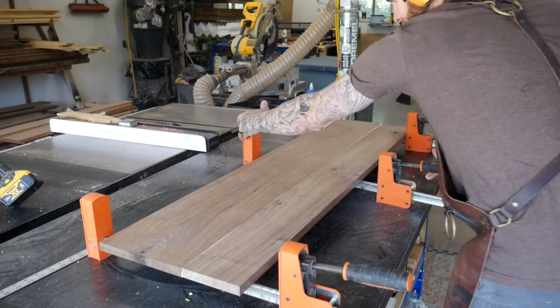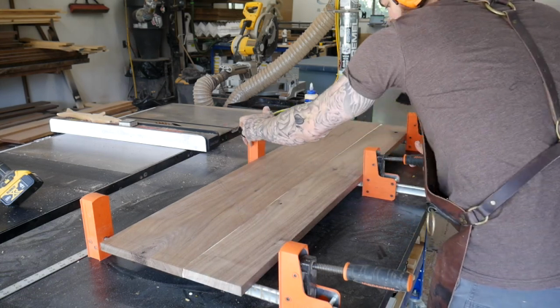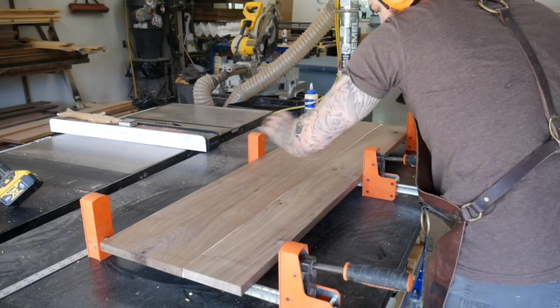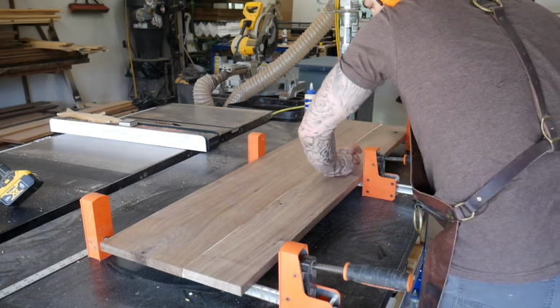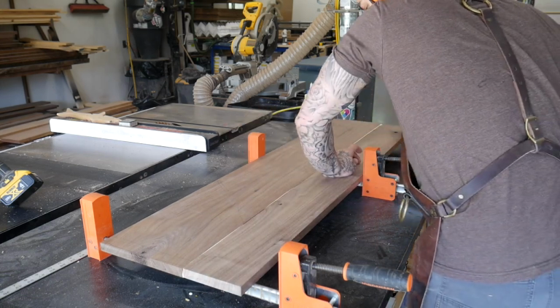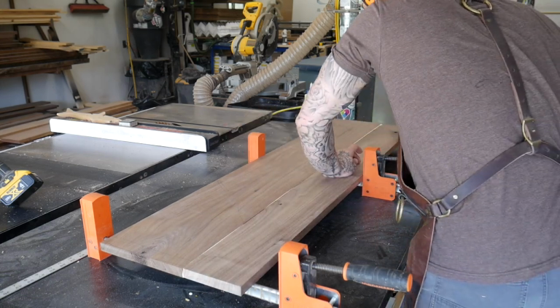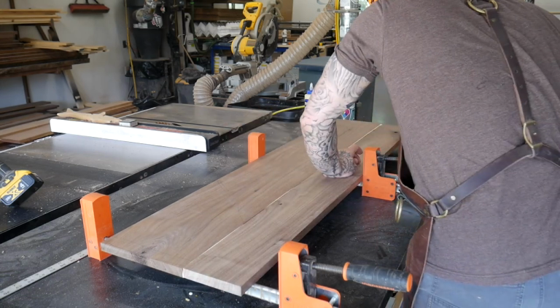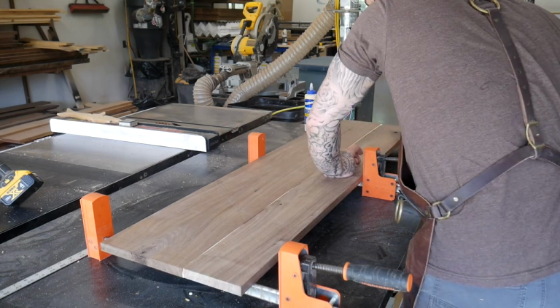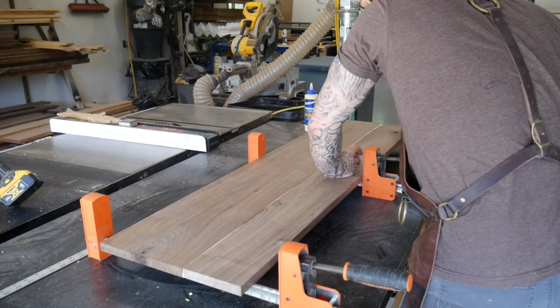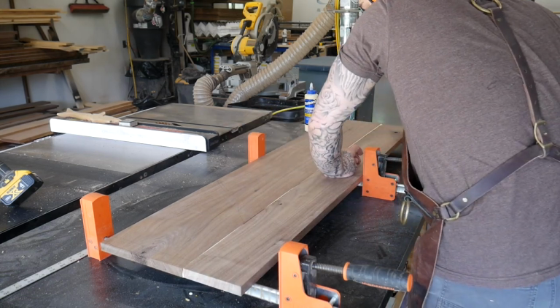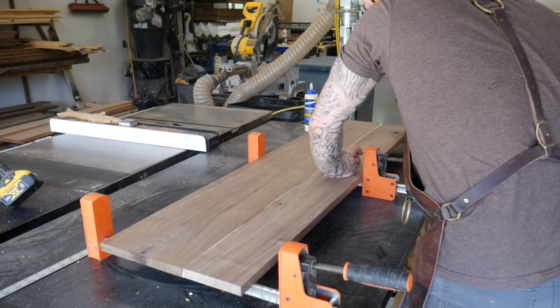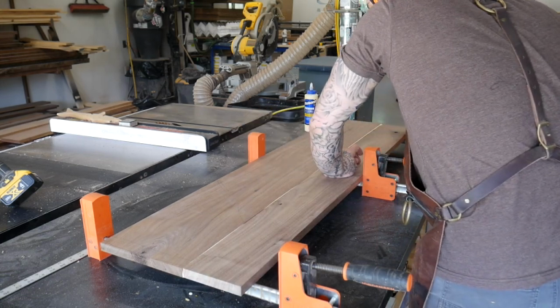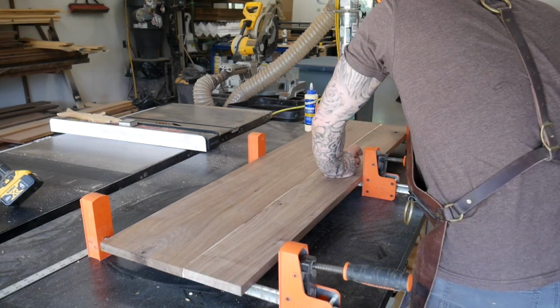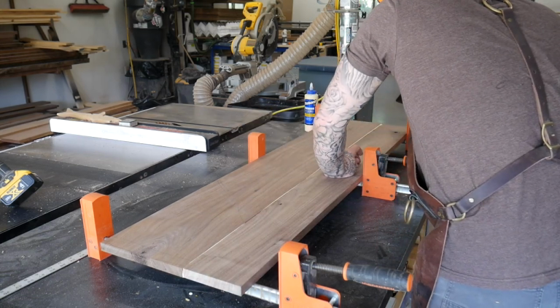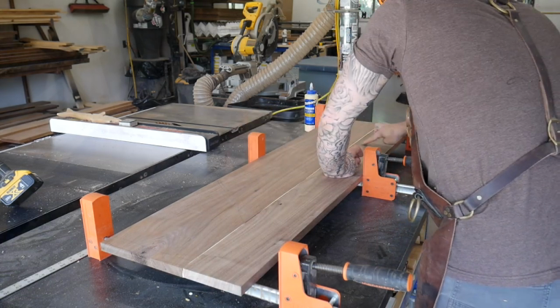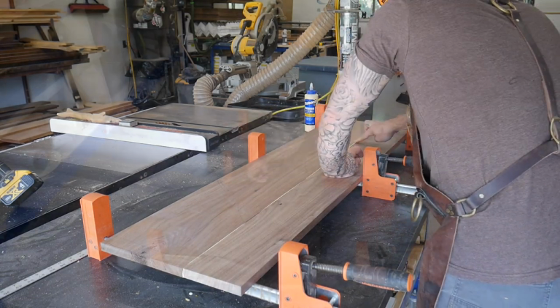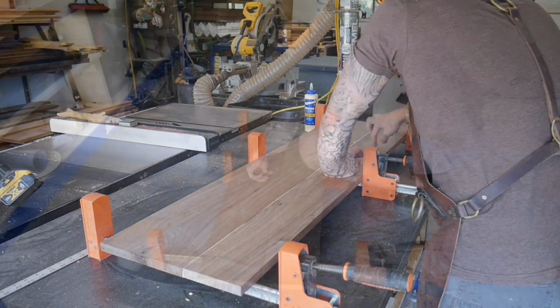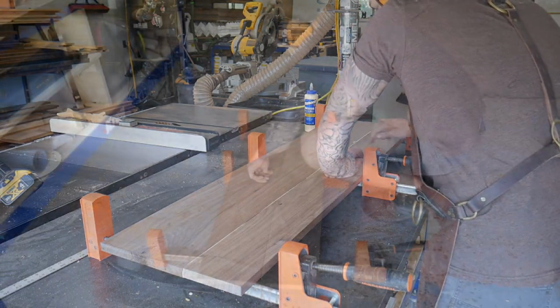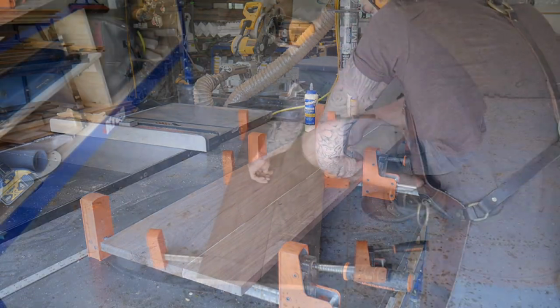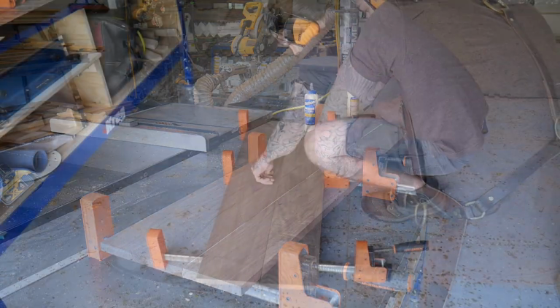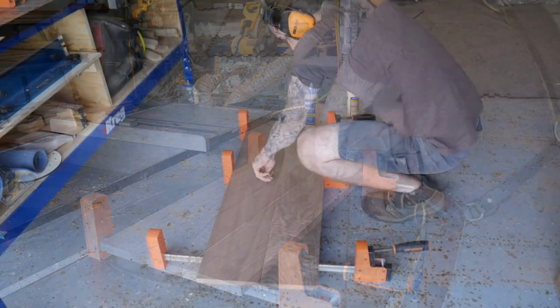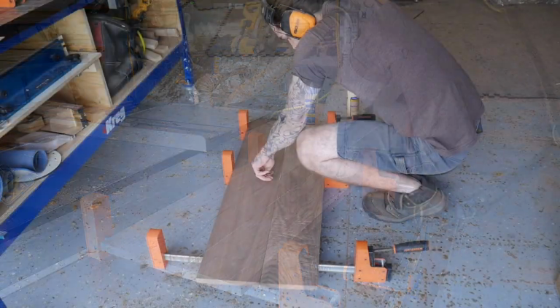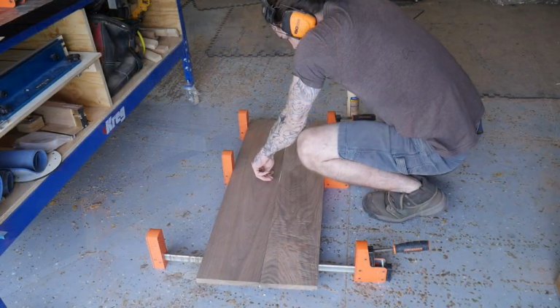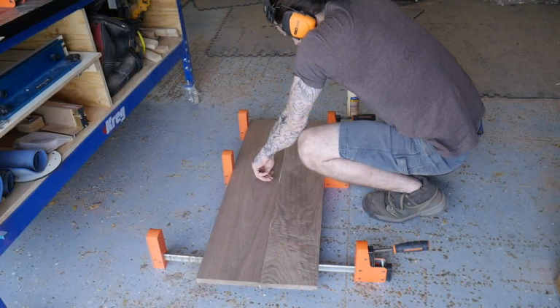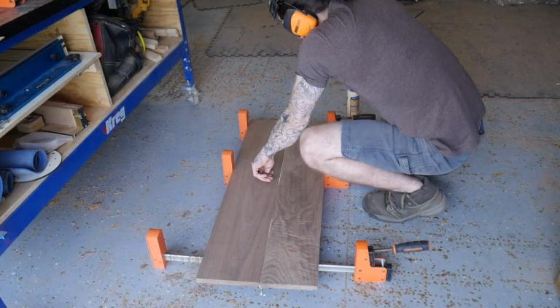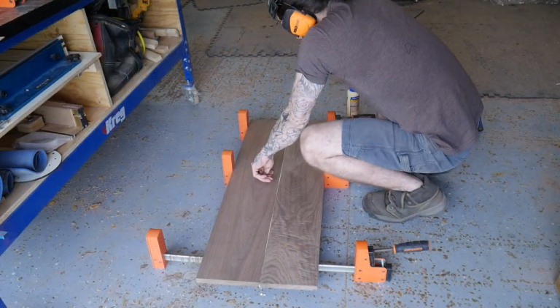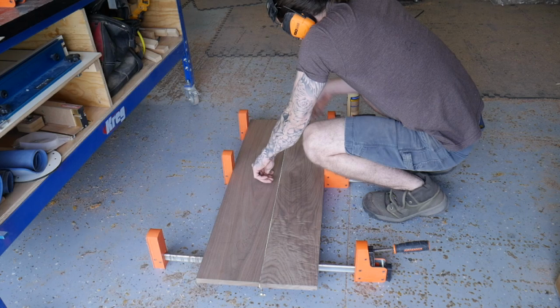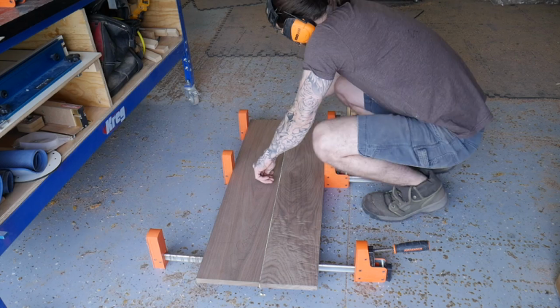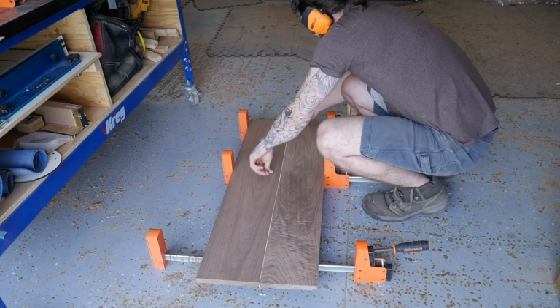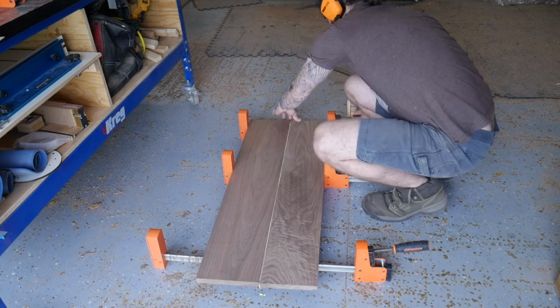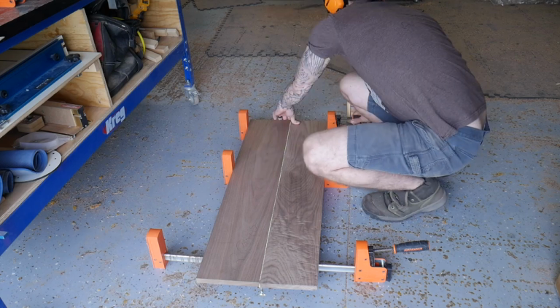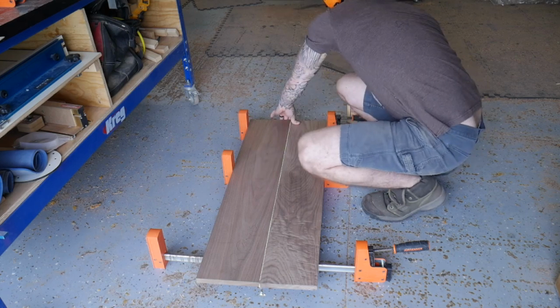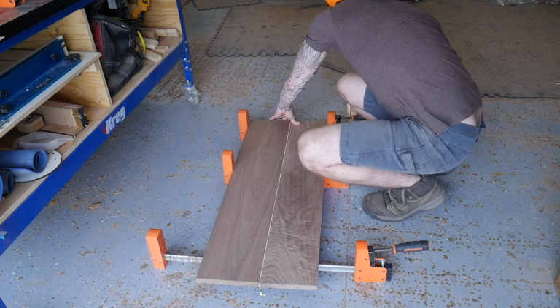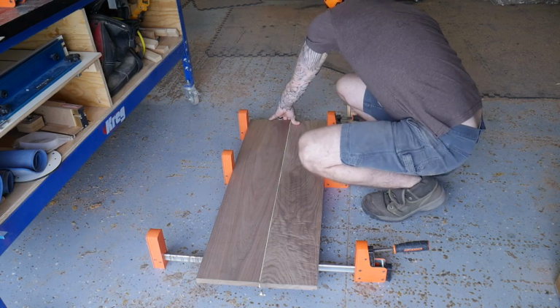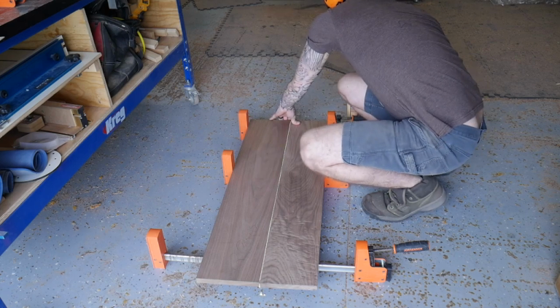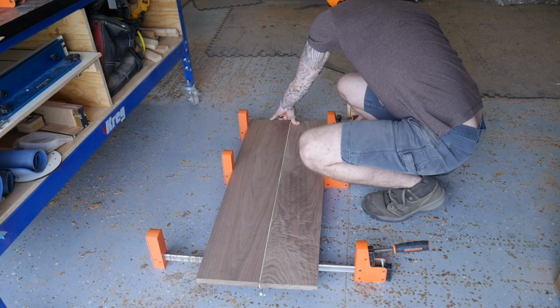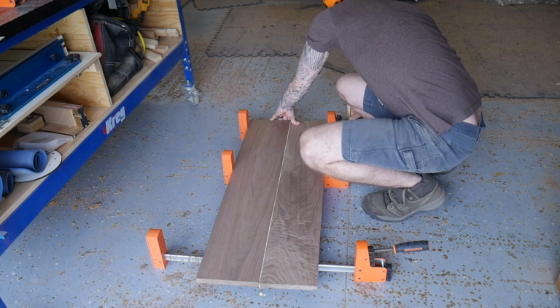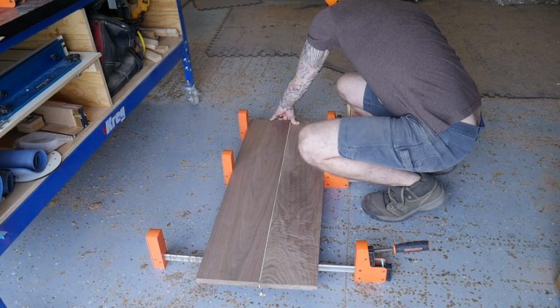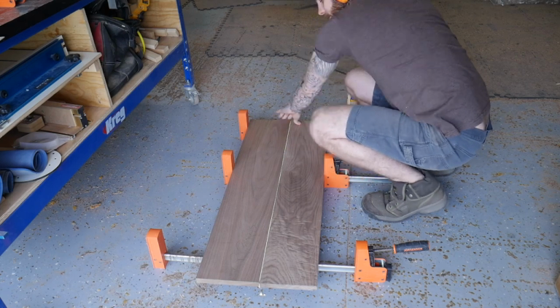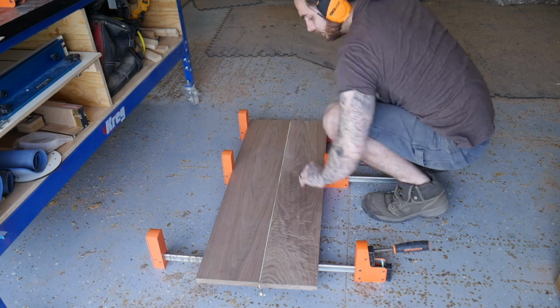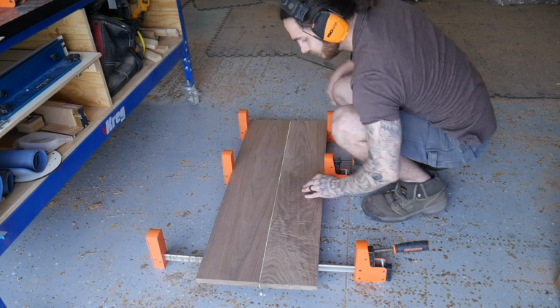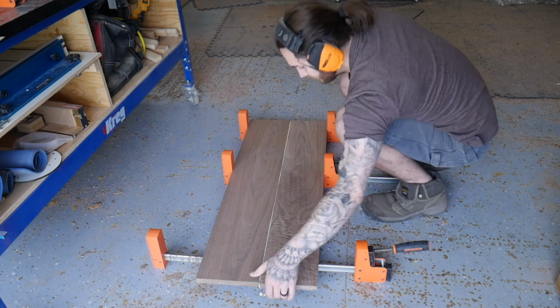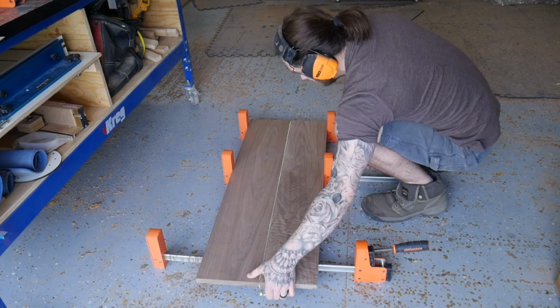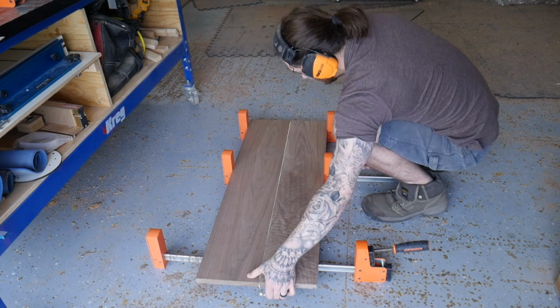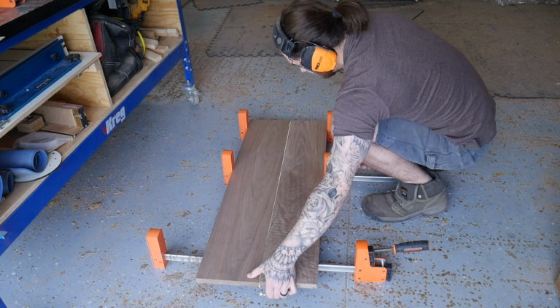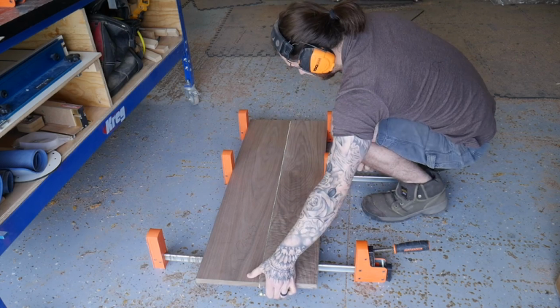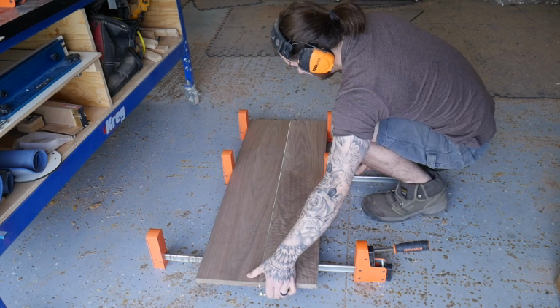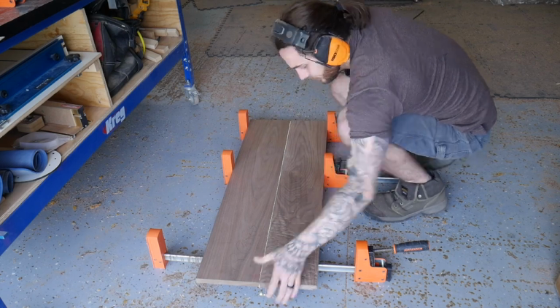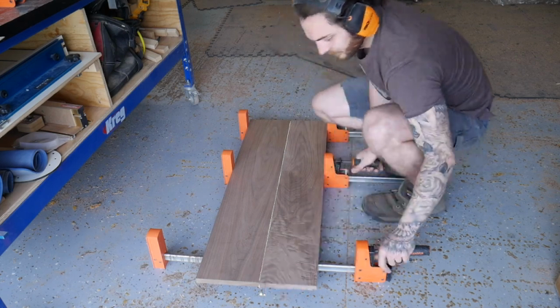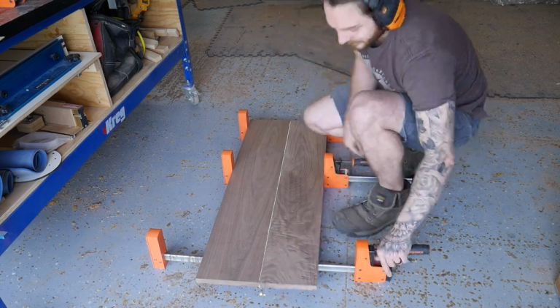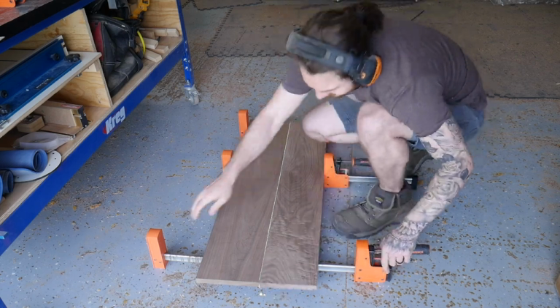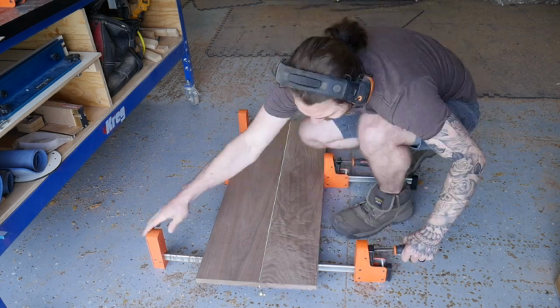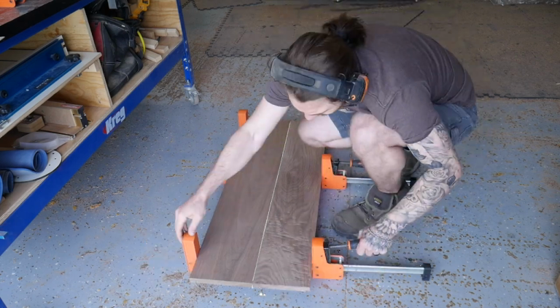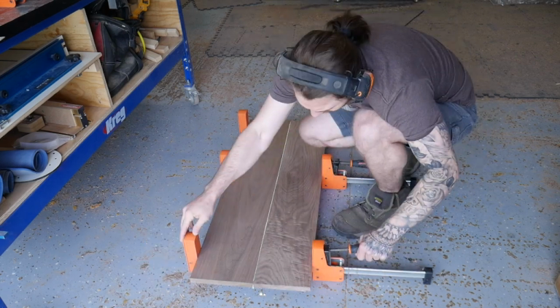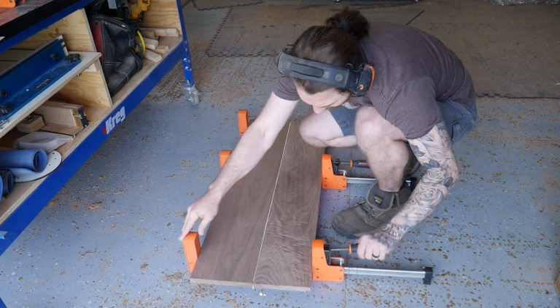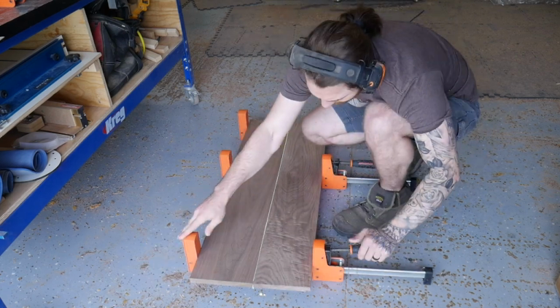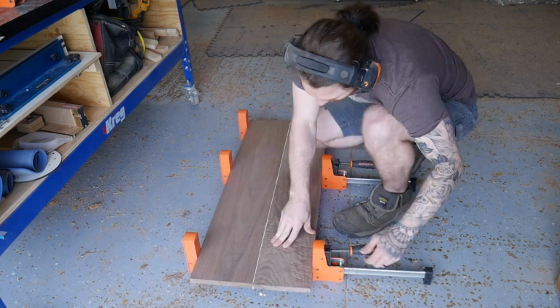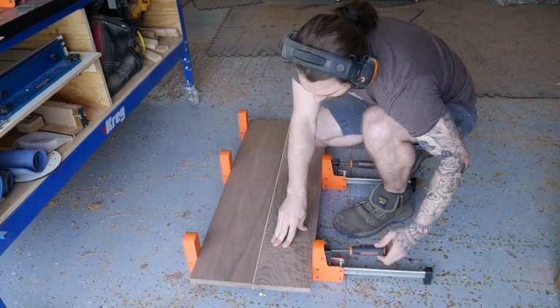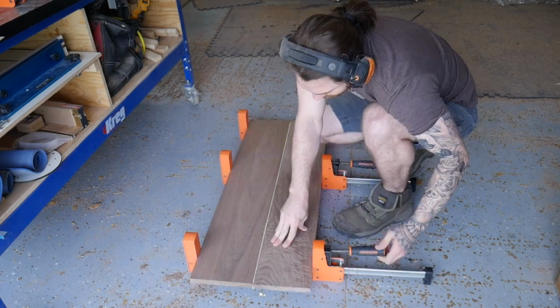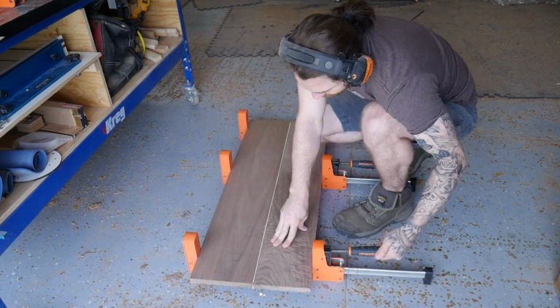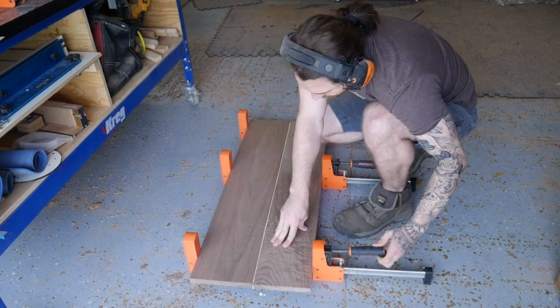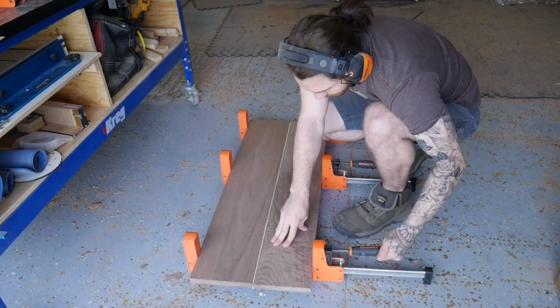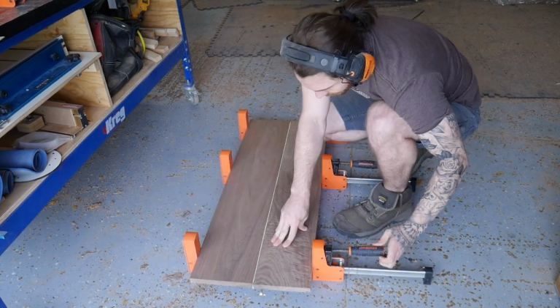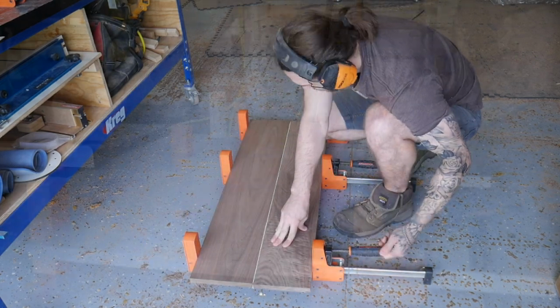I'll let the panels cure in the clamps for a couple hours to make sure we can get them all glued together in one day, but we didn't start actually processing them until the following day.